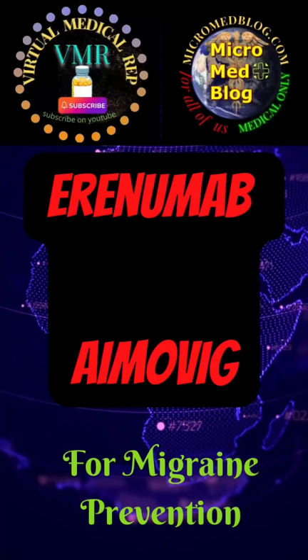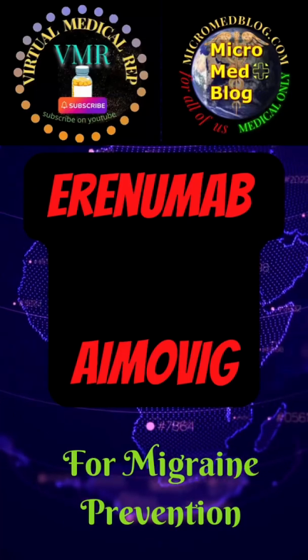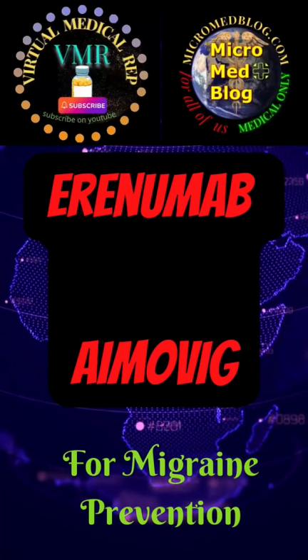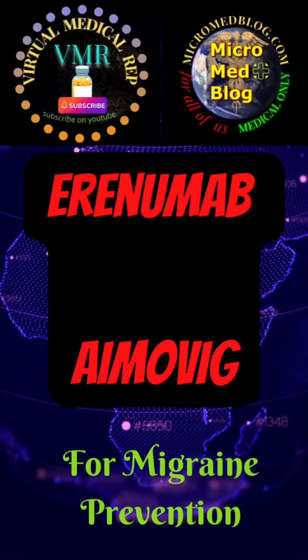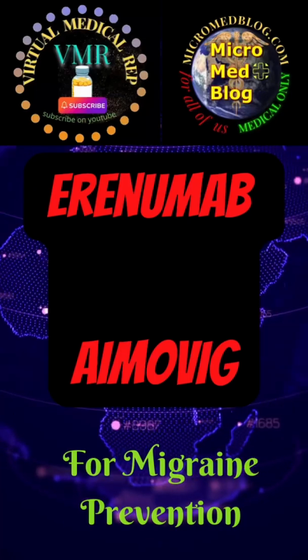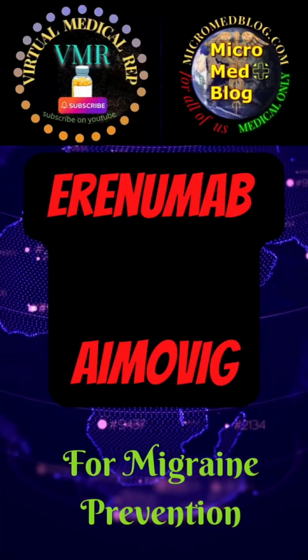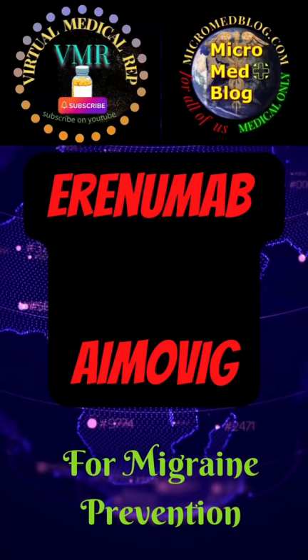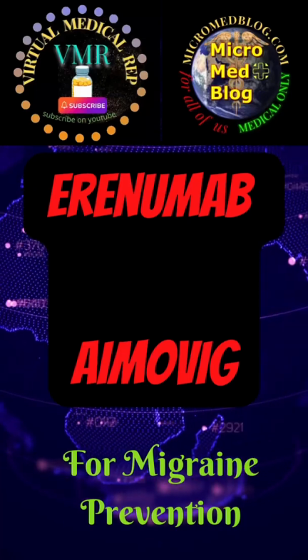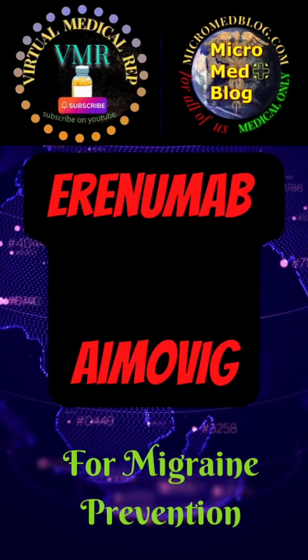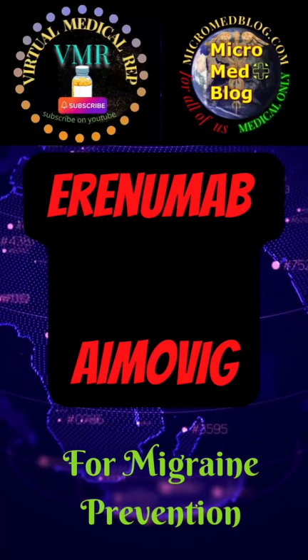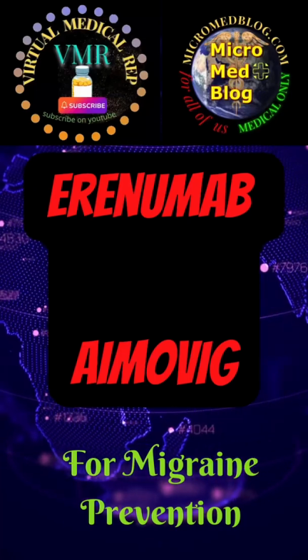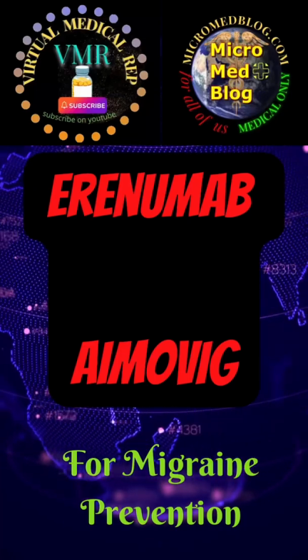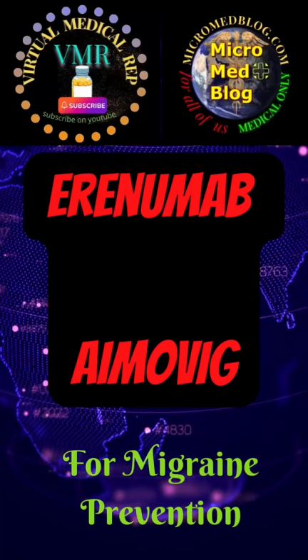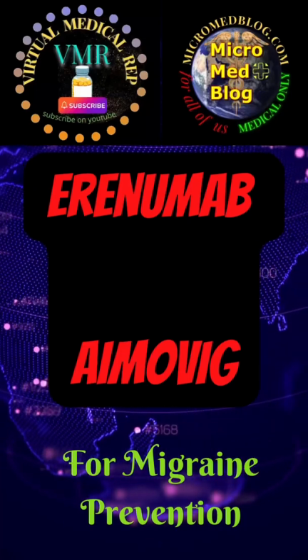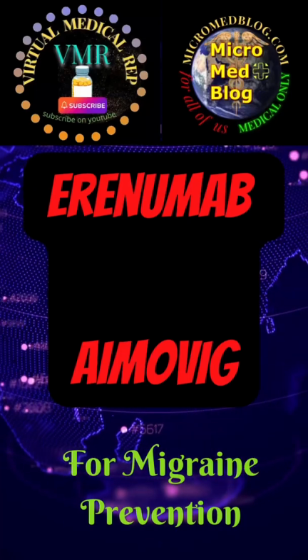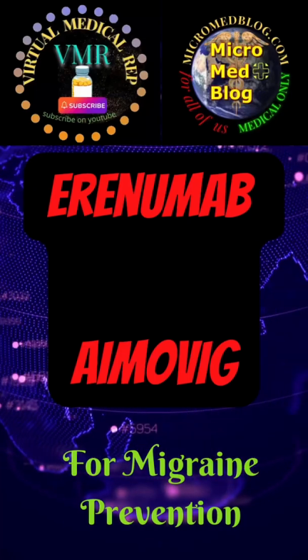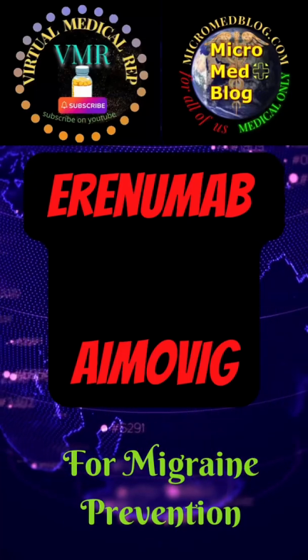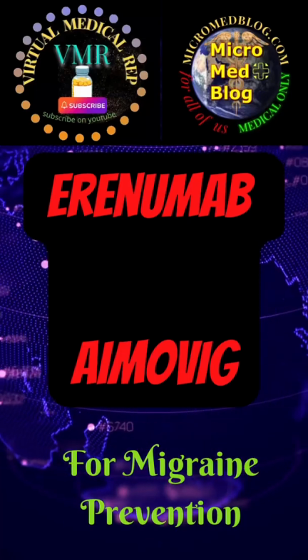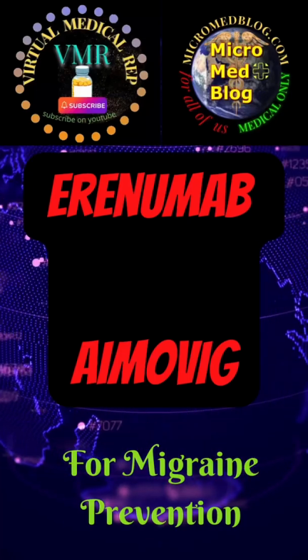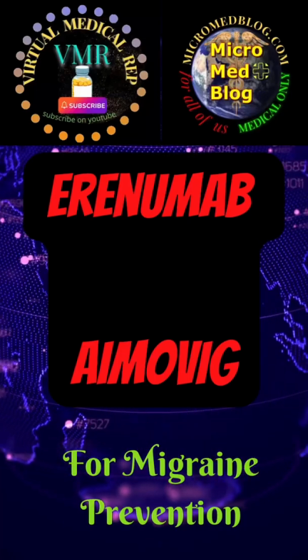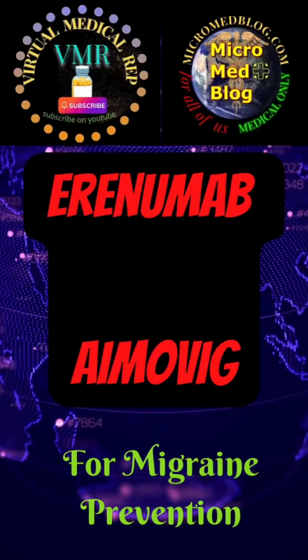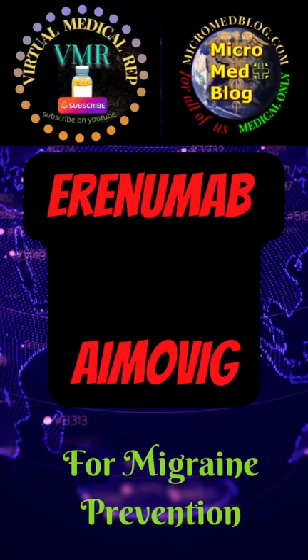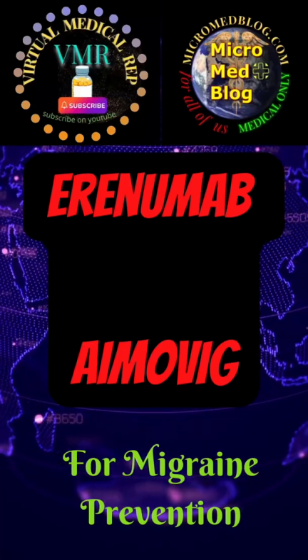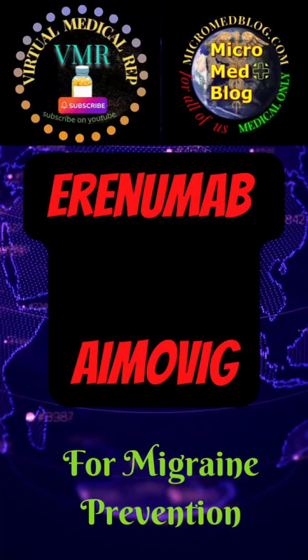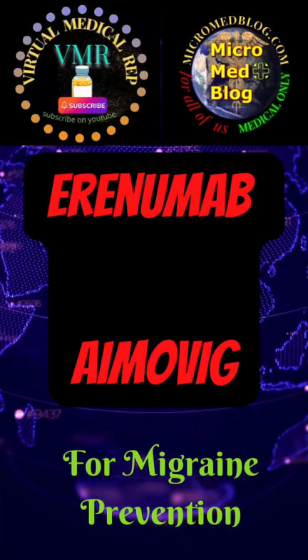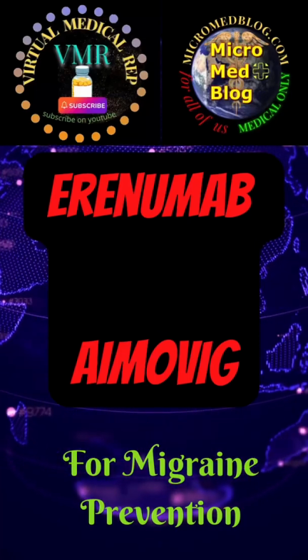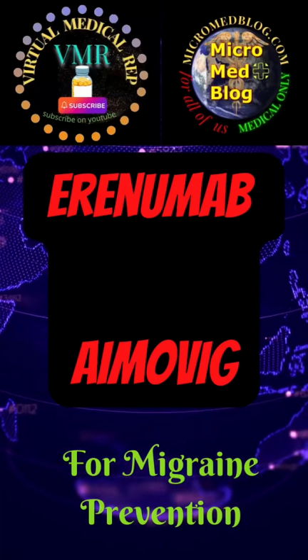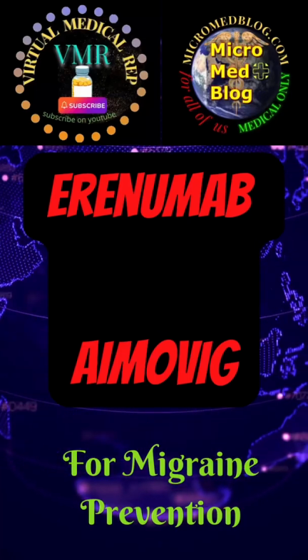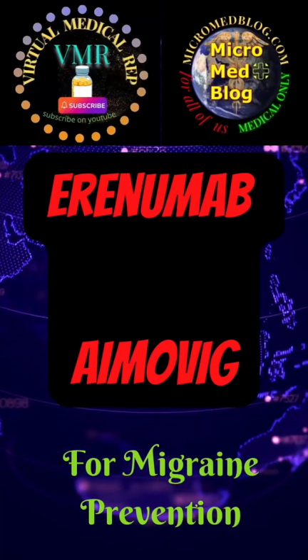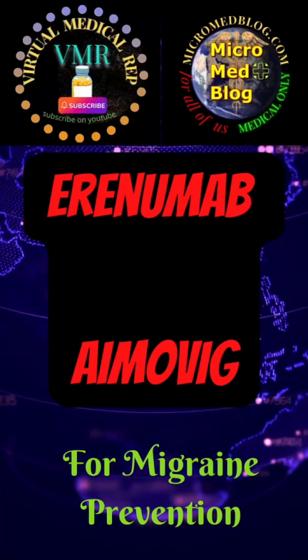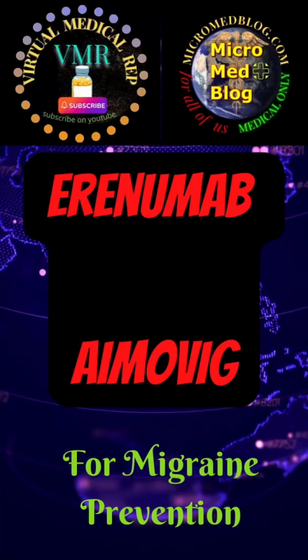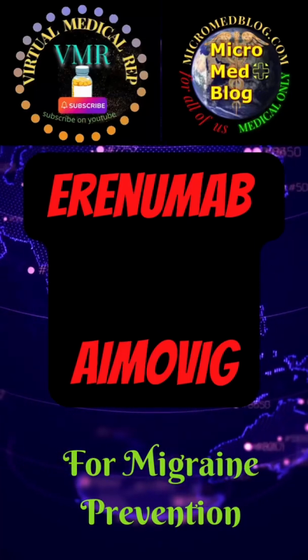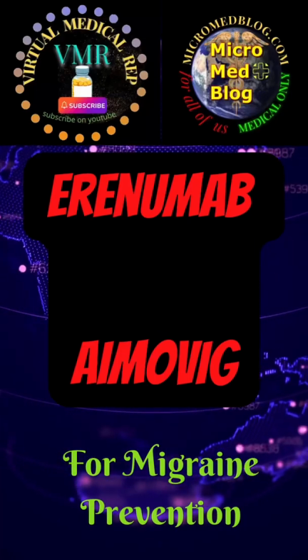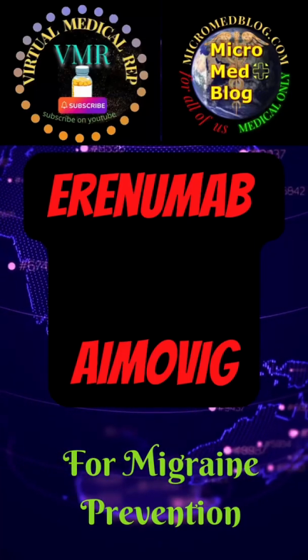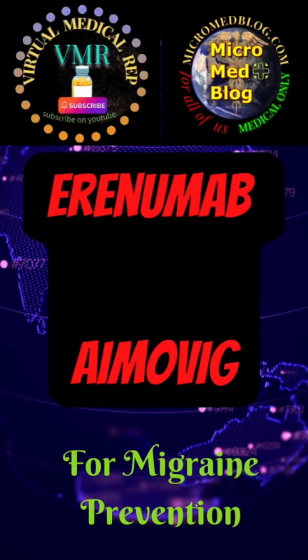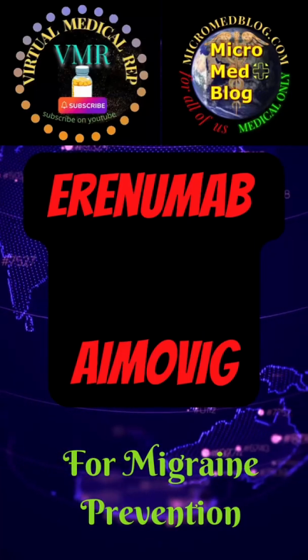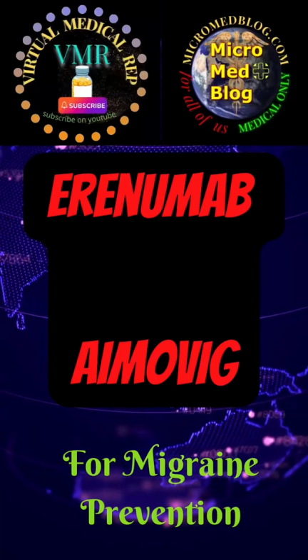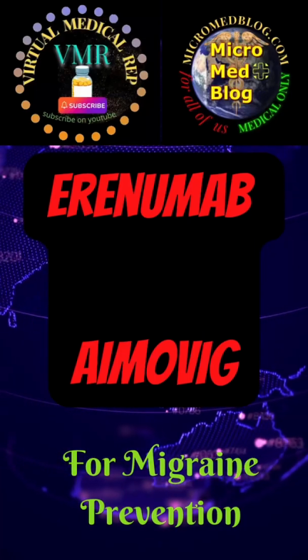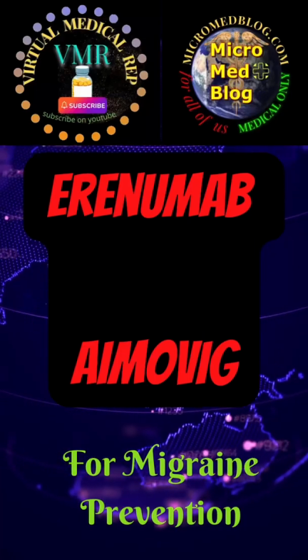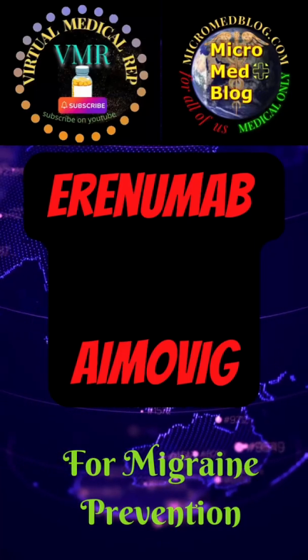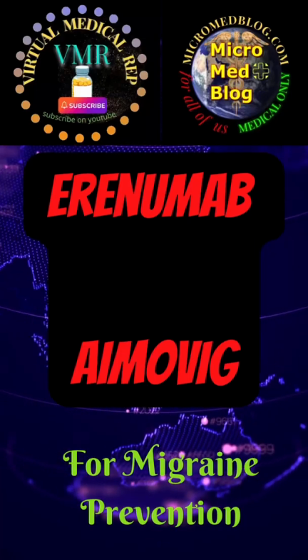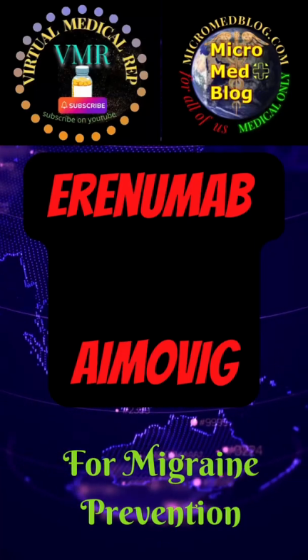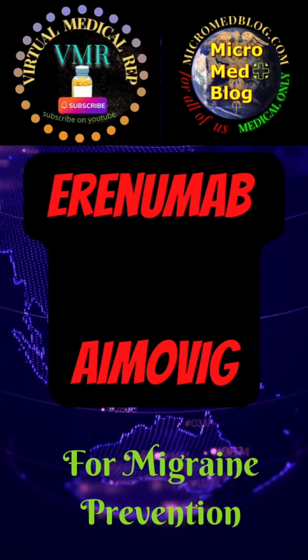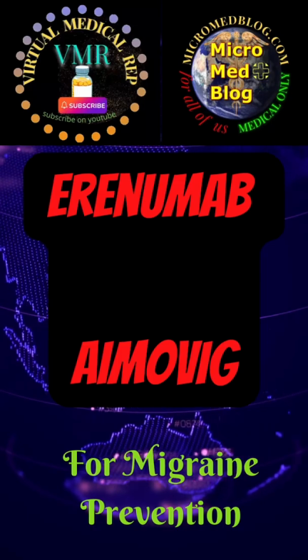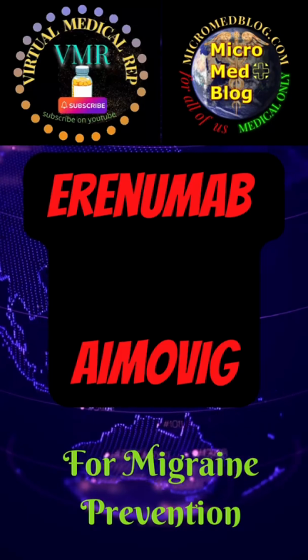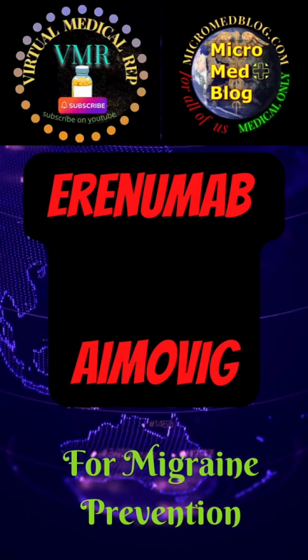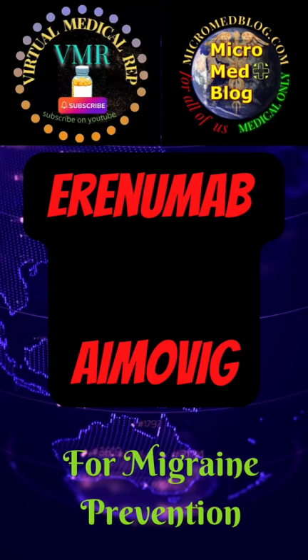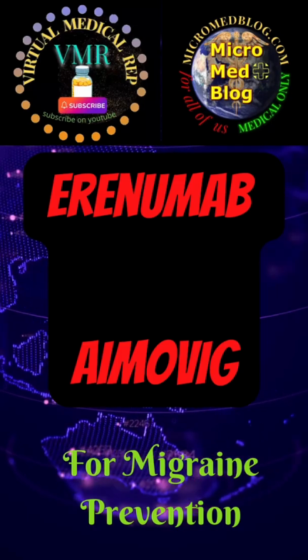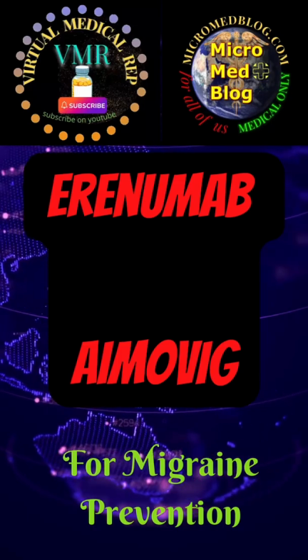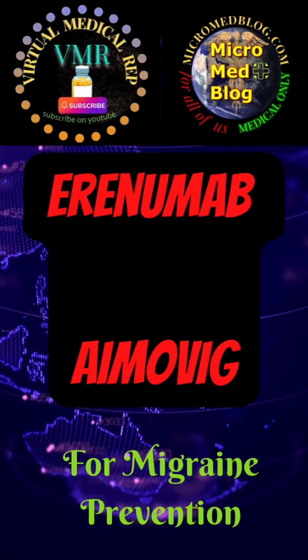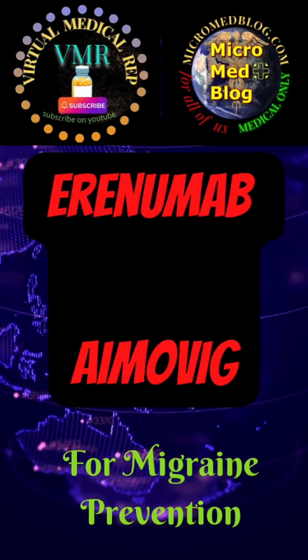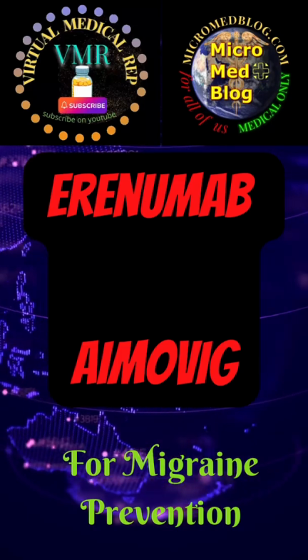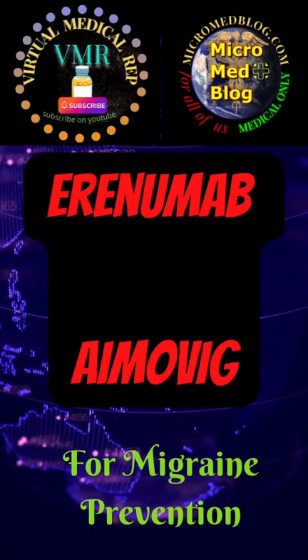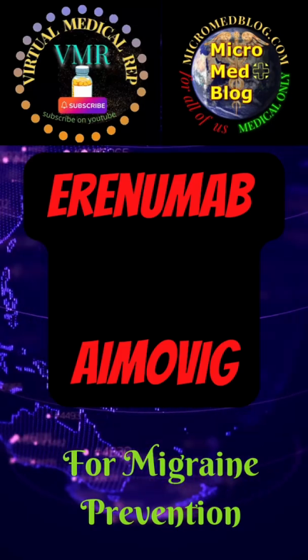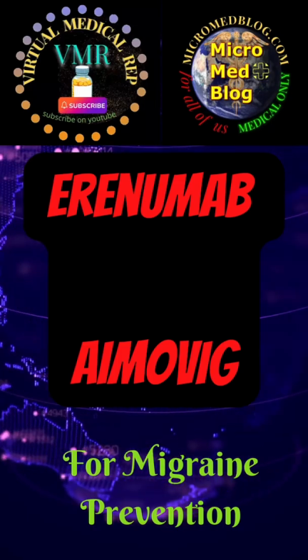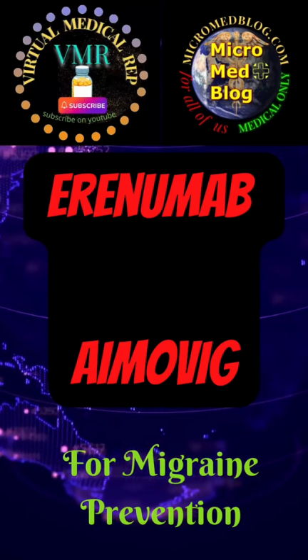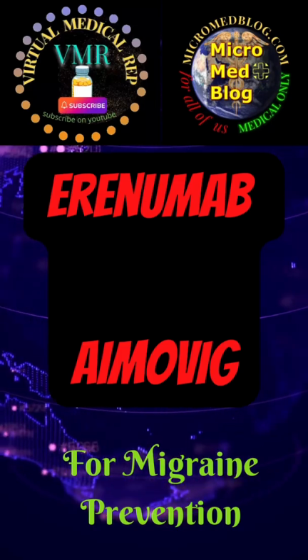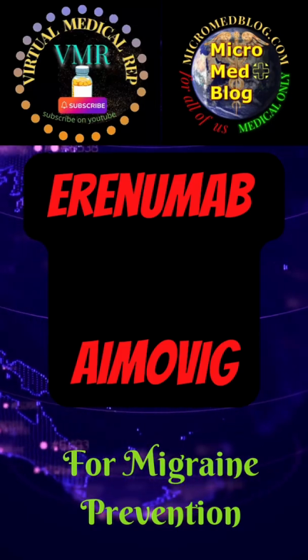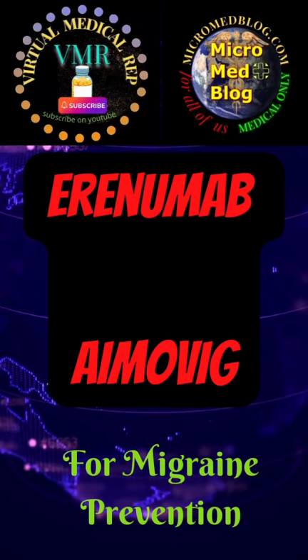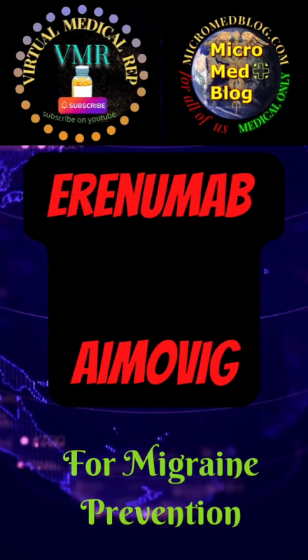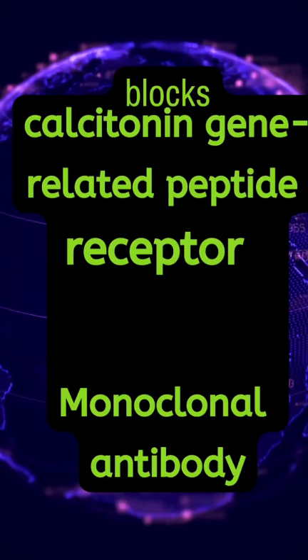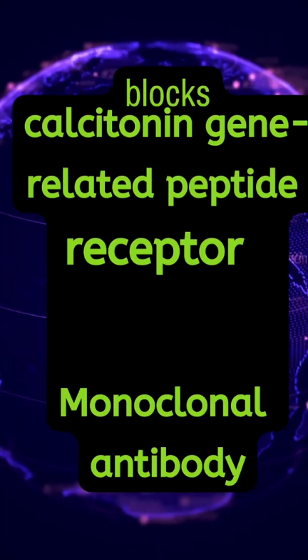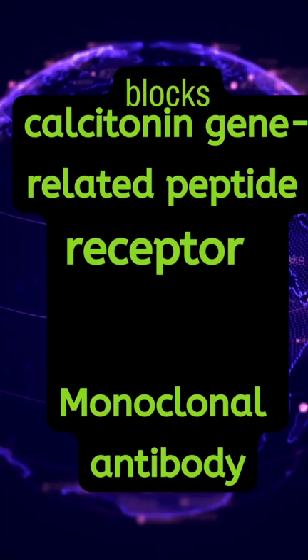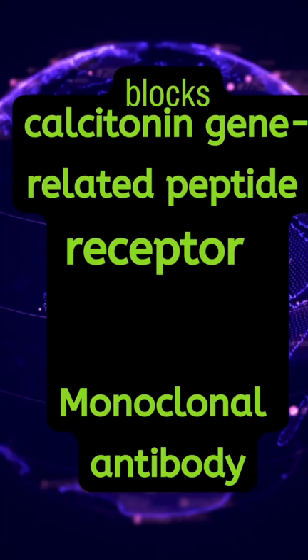VMR, Virtual Medical Rep, and Micromet Blog presents Erenumab, an Aimovig for migraine prevention.